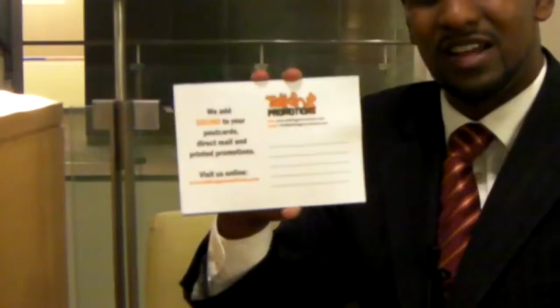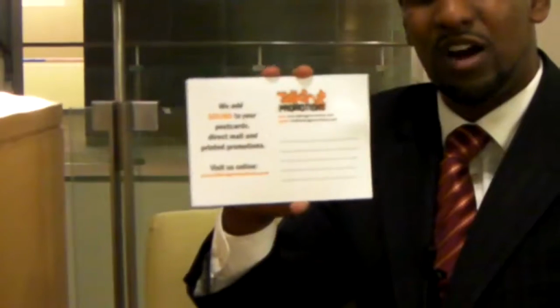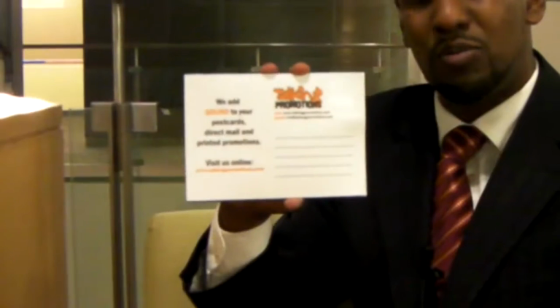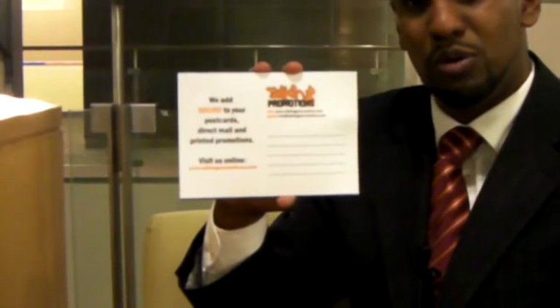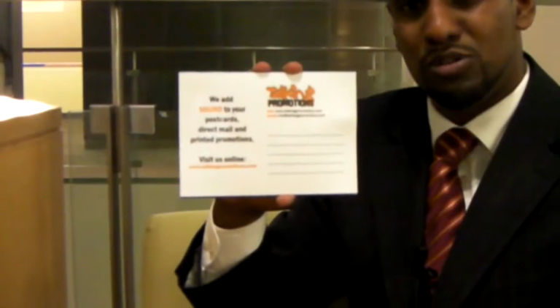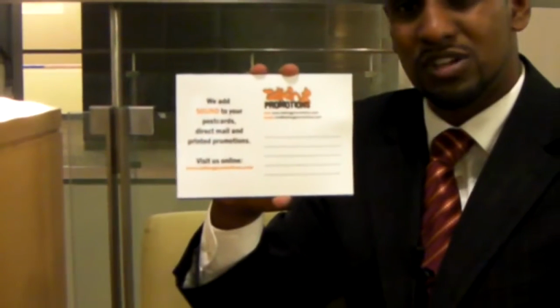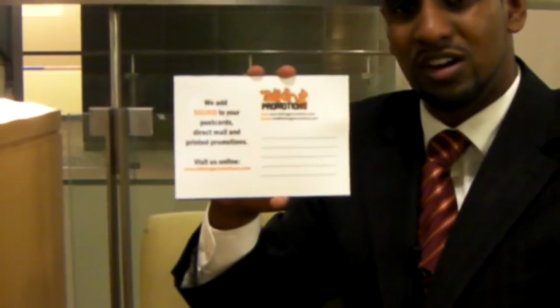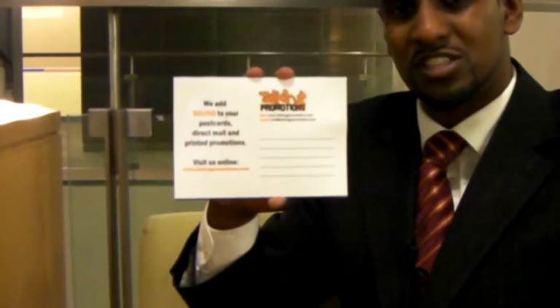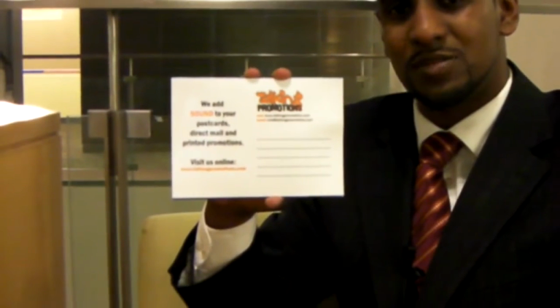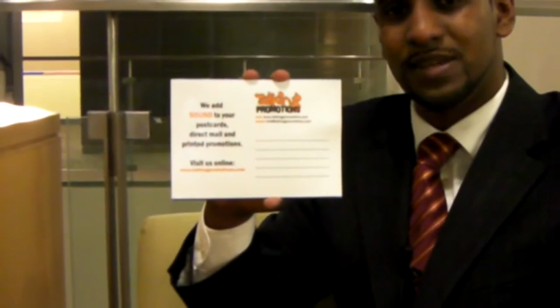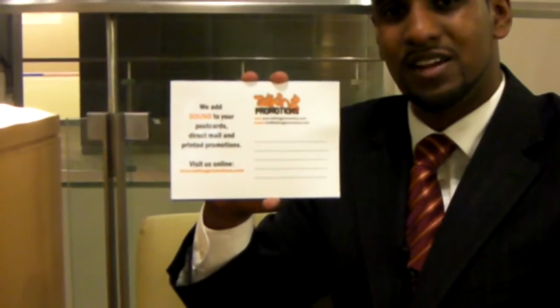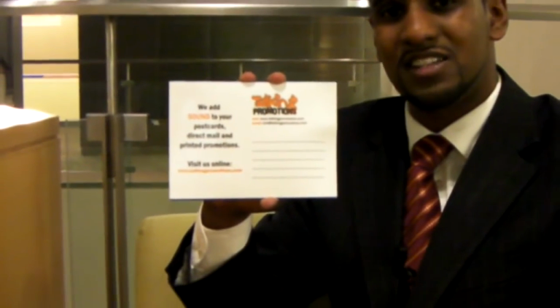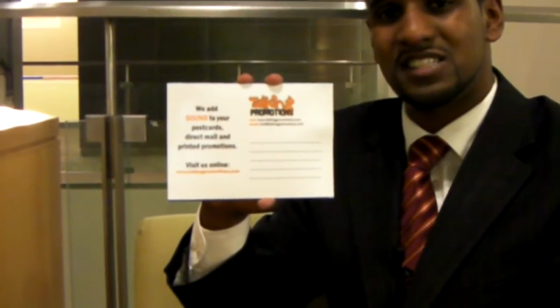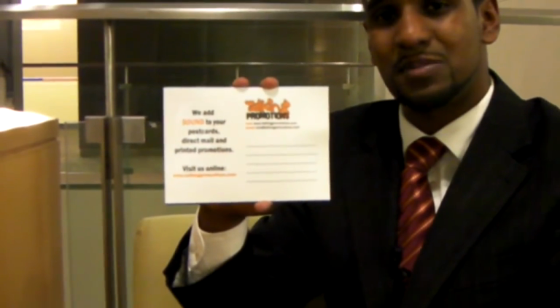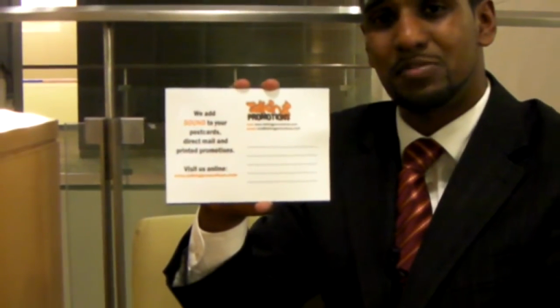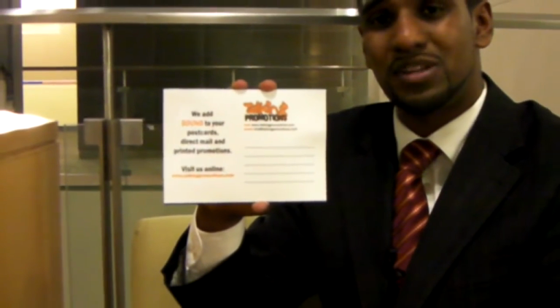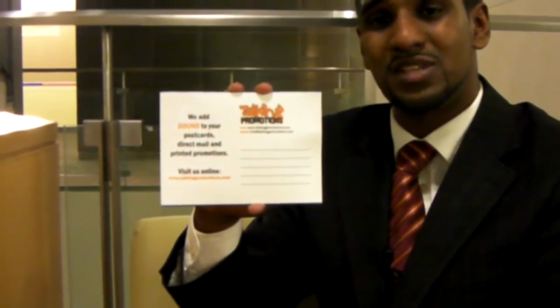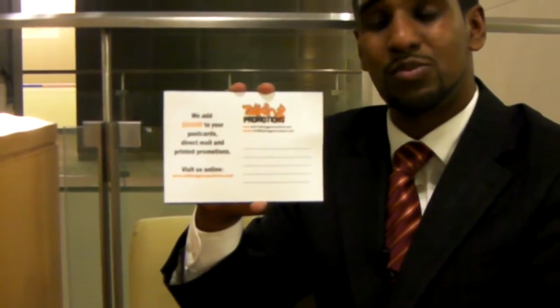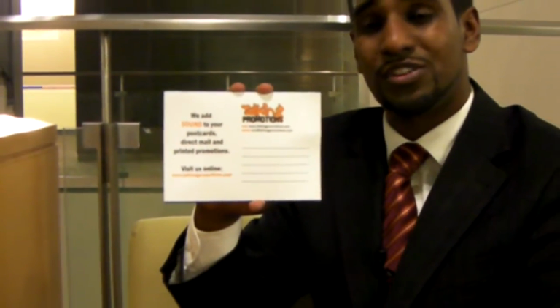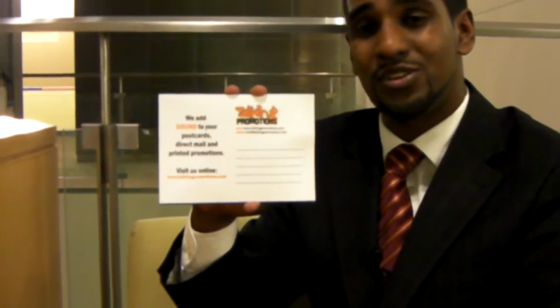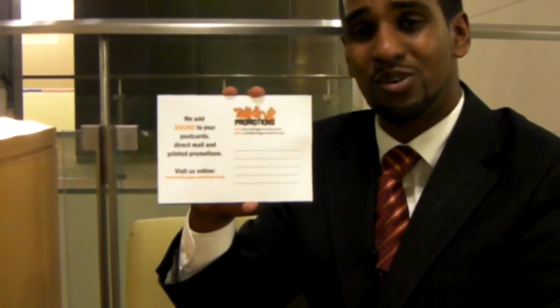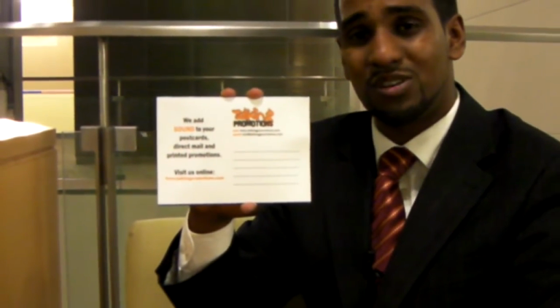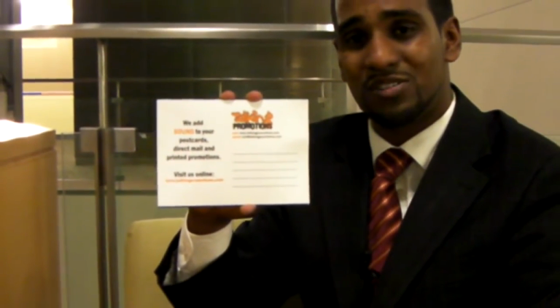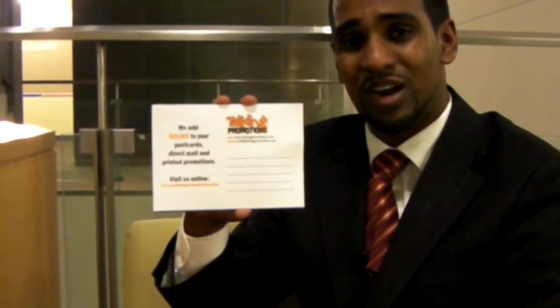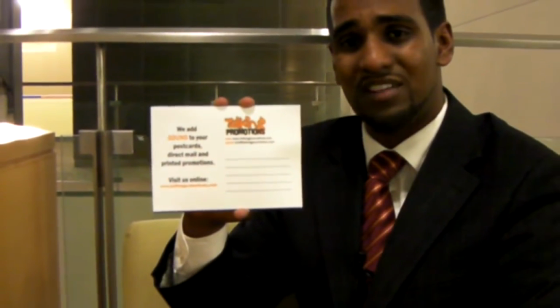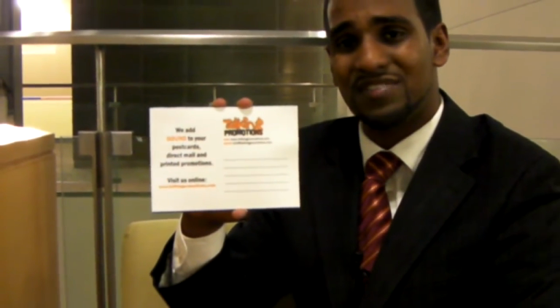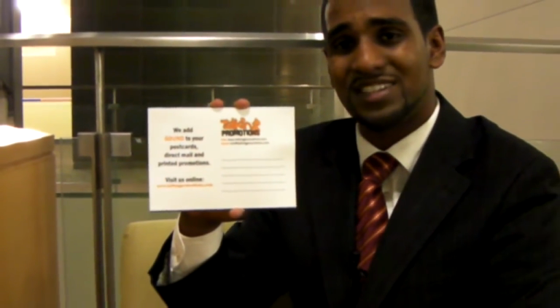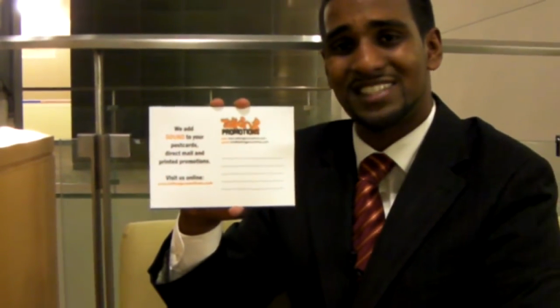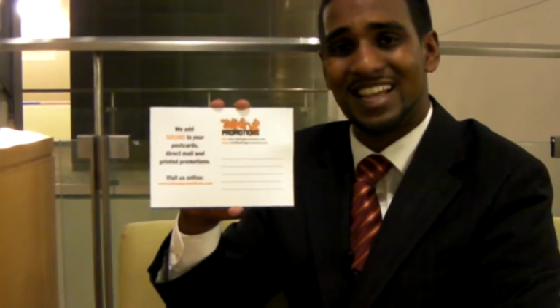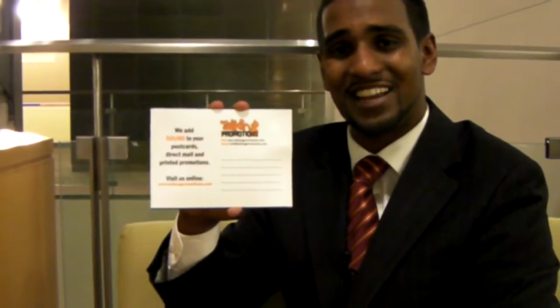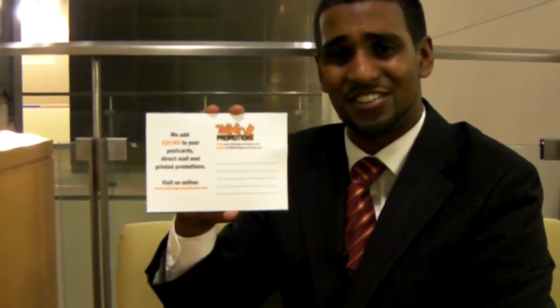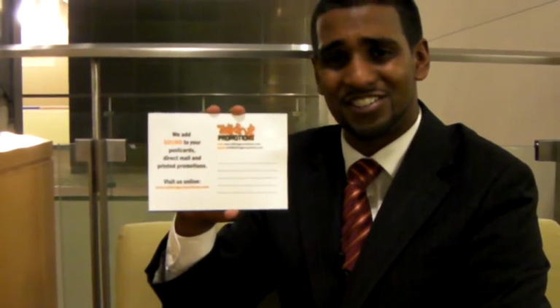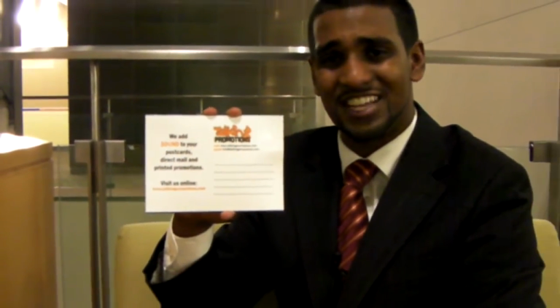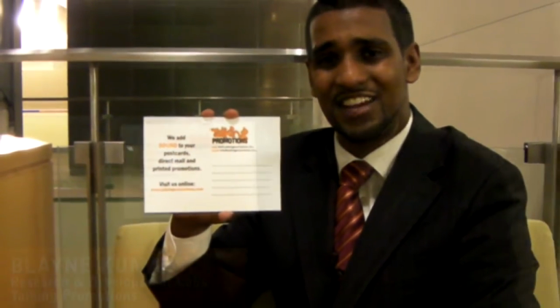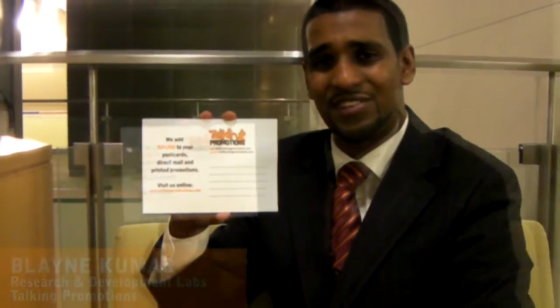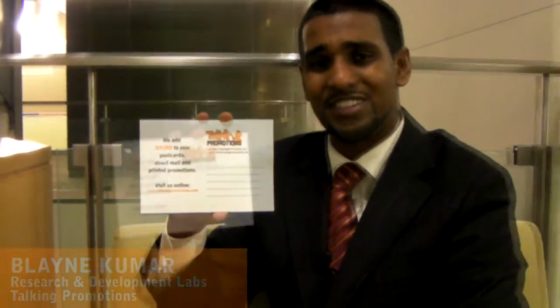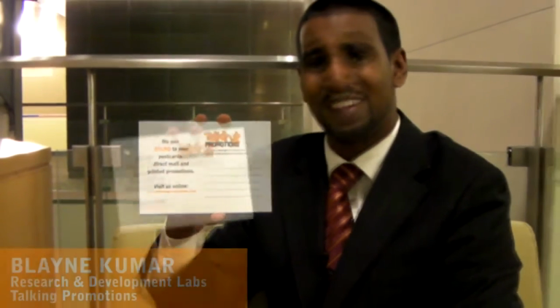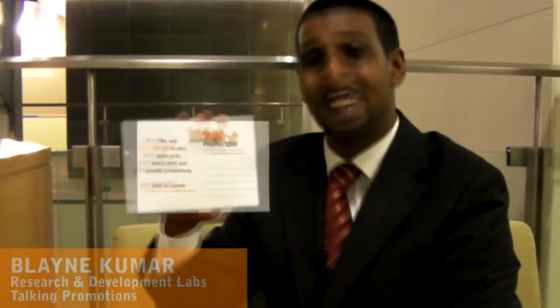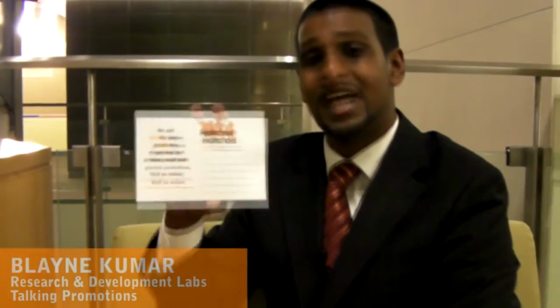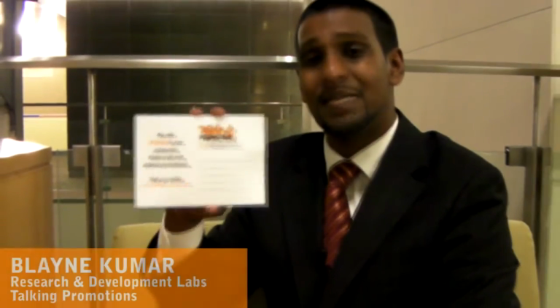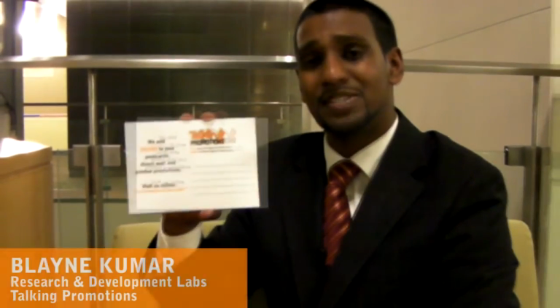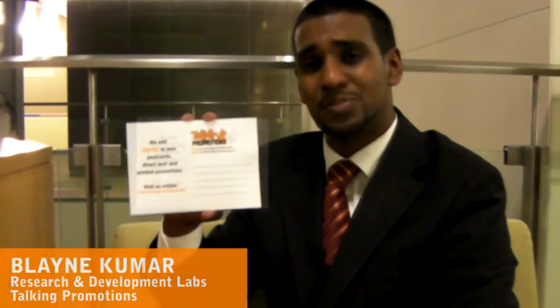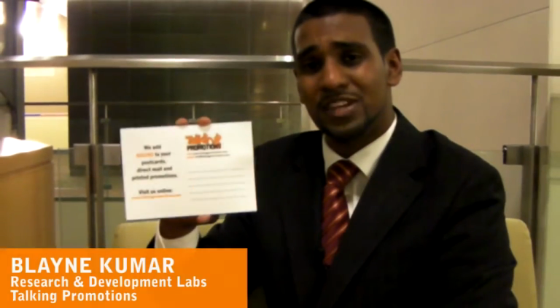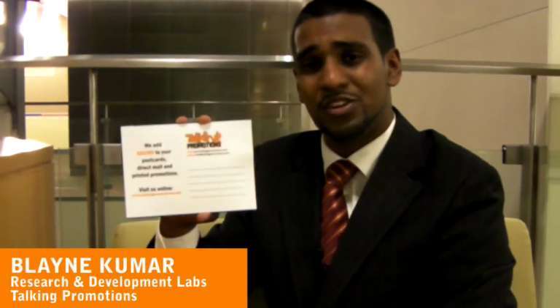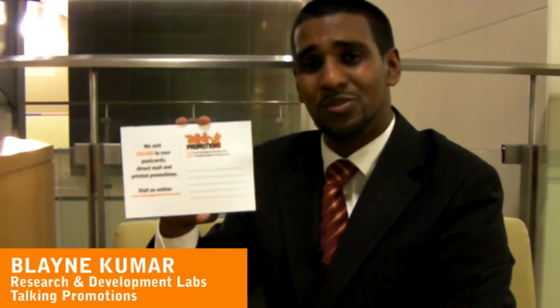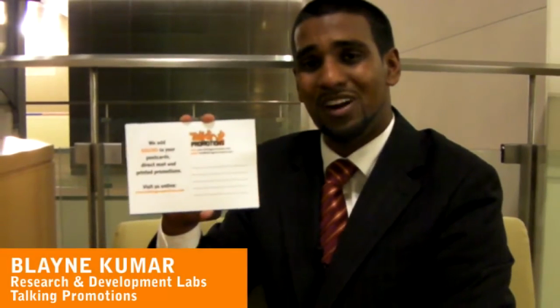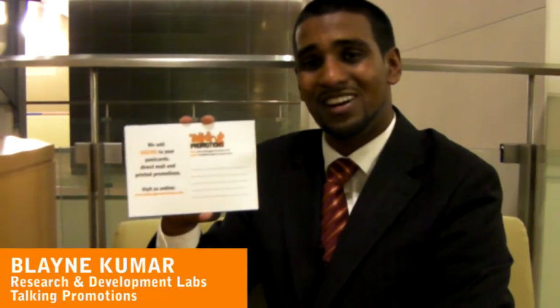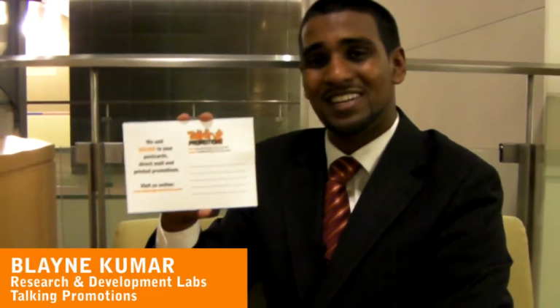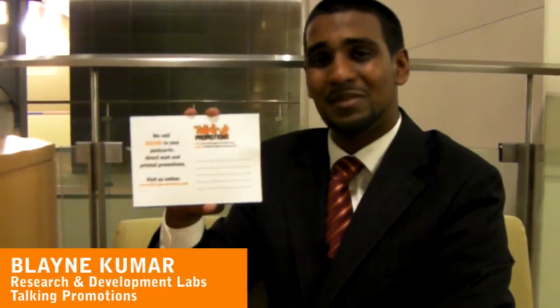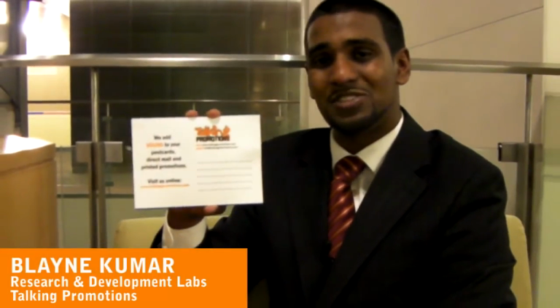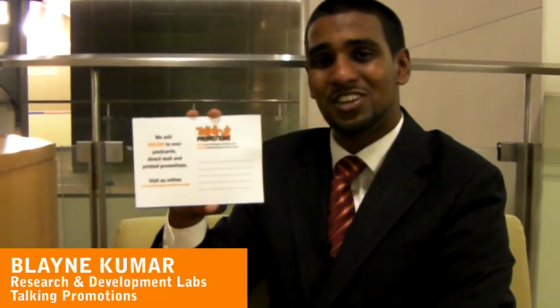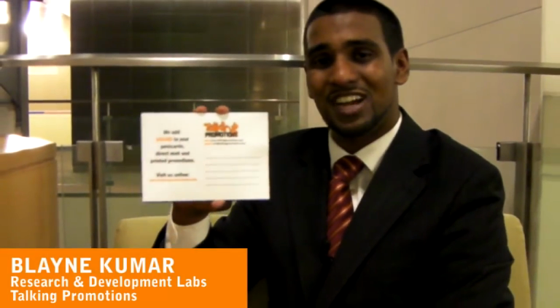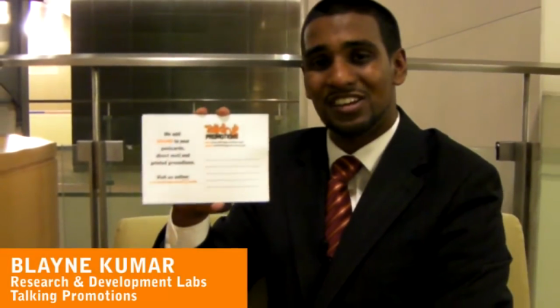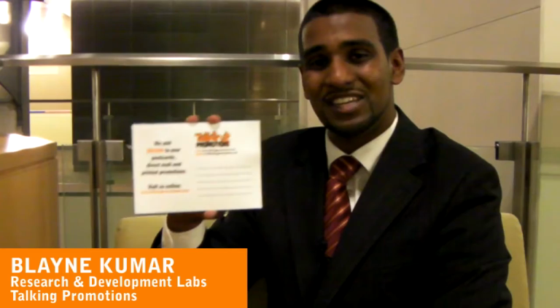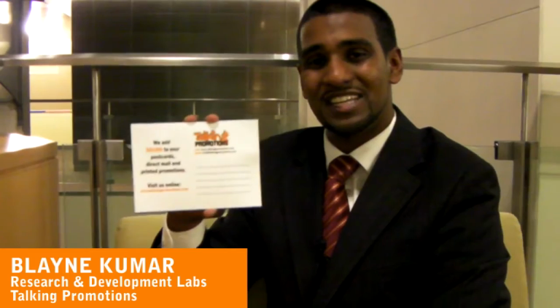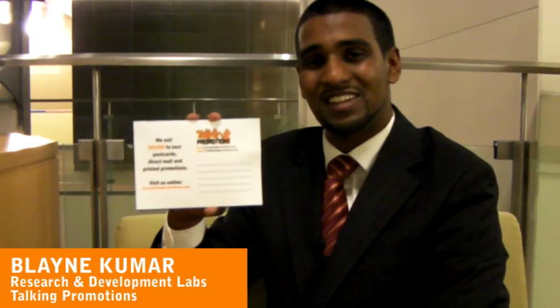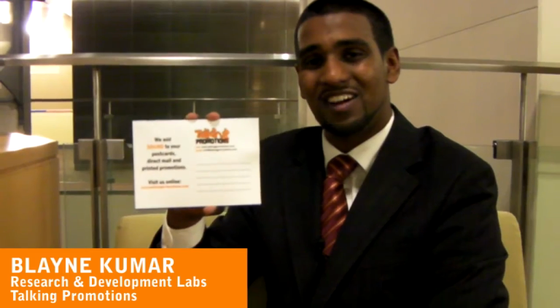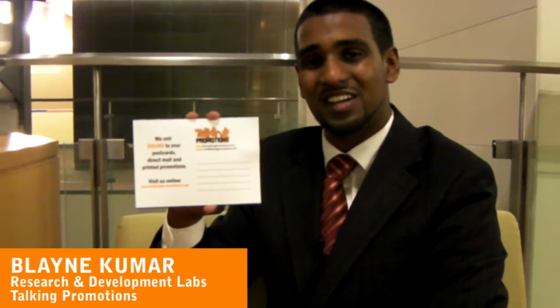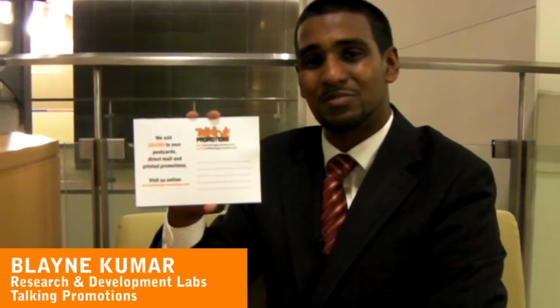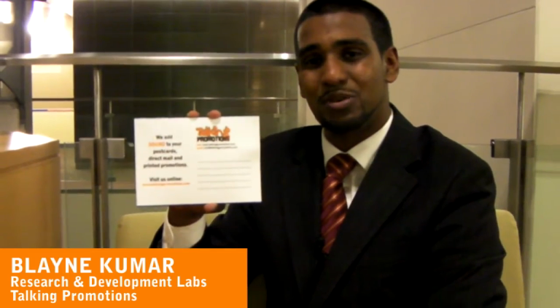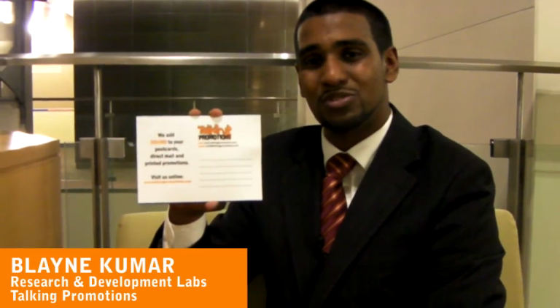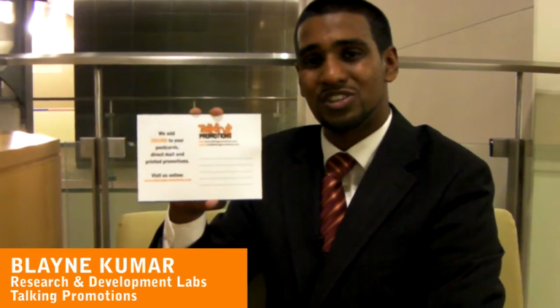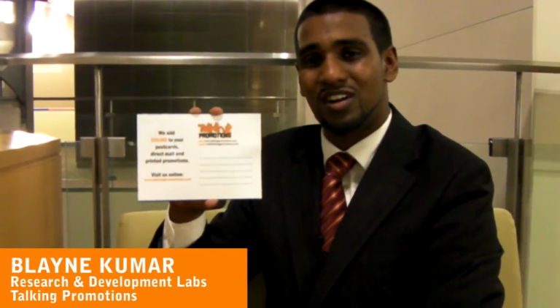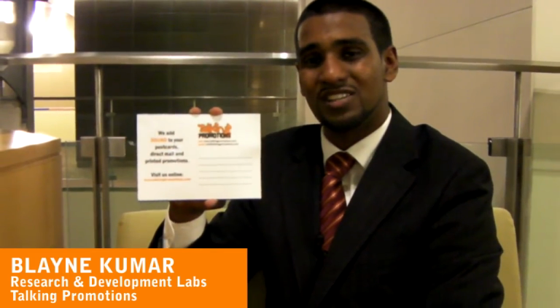Our postcards can be custom printed with your graphics and your sound. My name is Blaine Kumar, here to demonstrate our unique talking postcards.